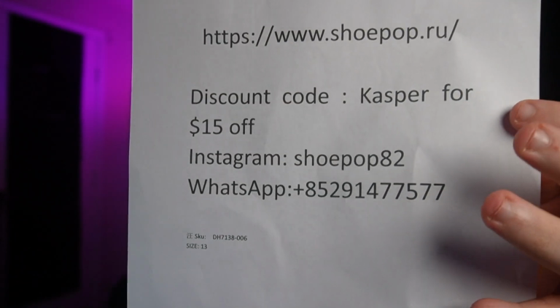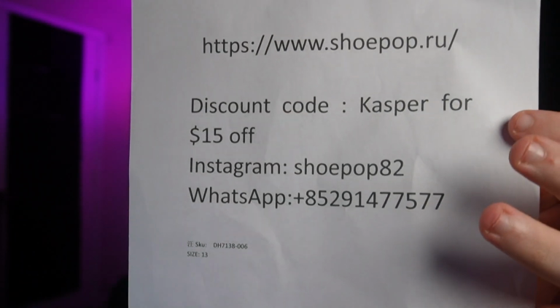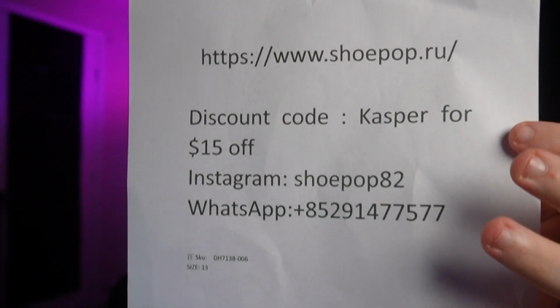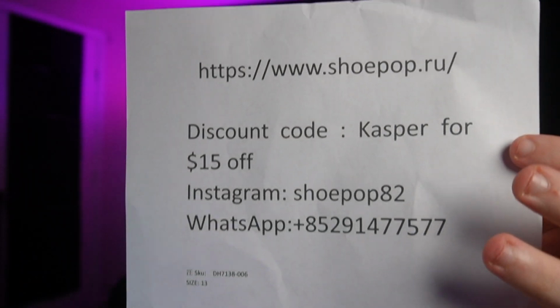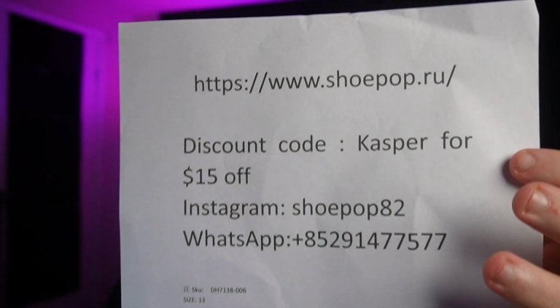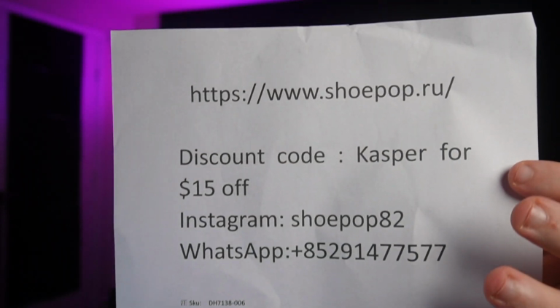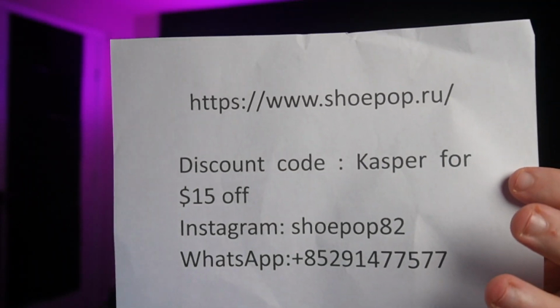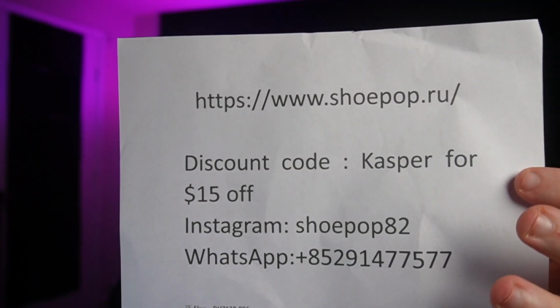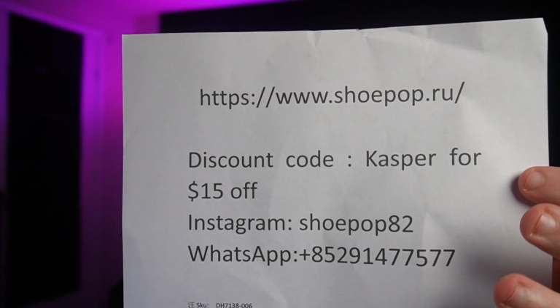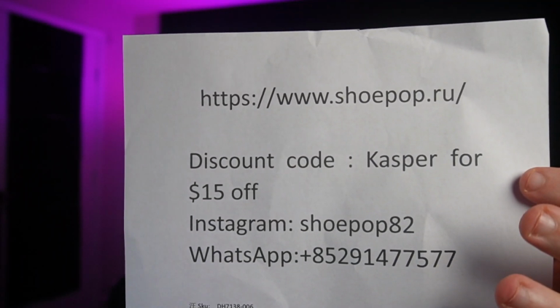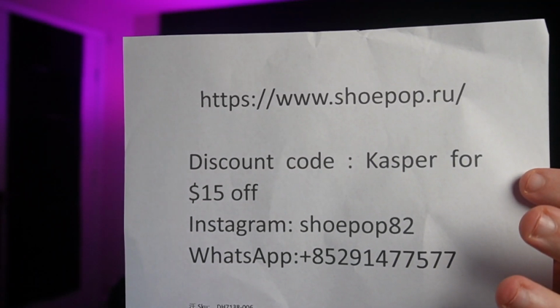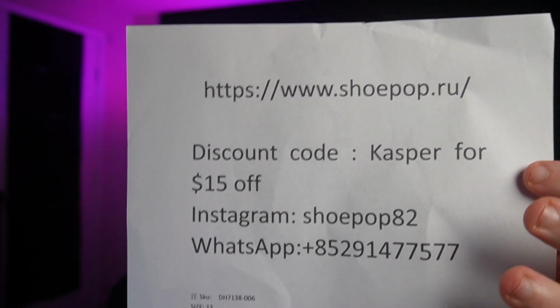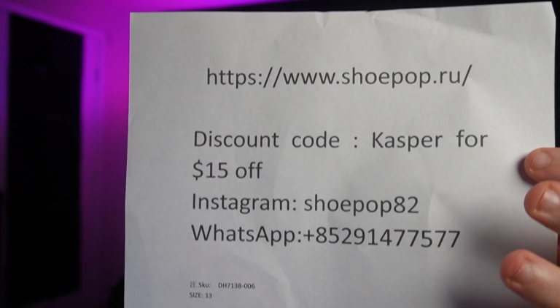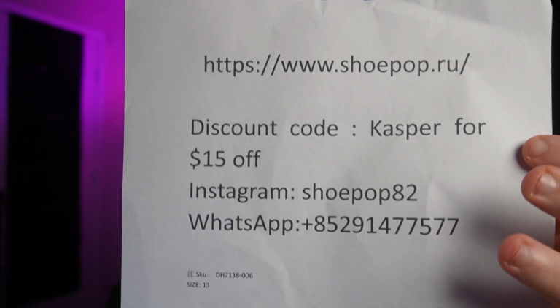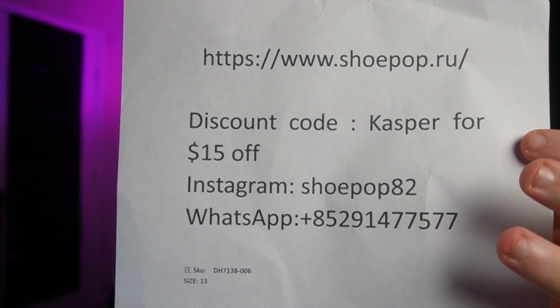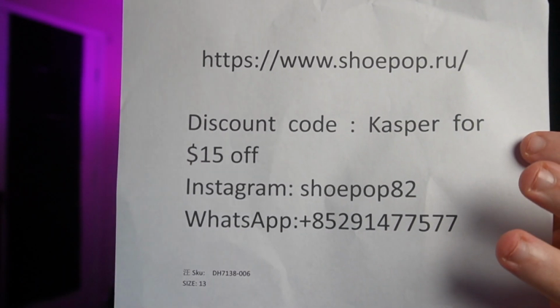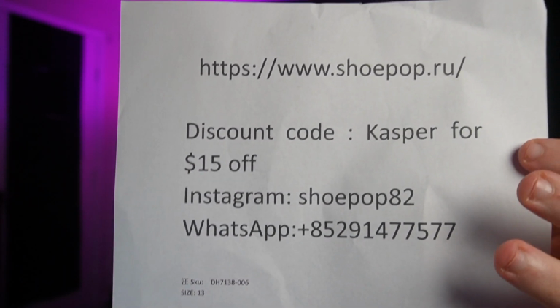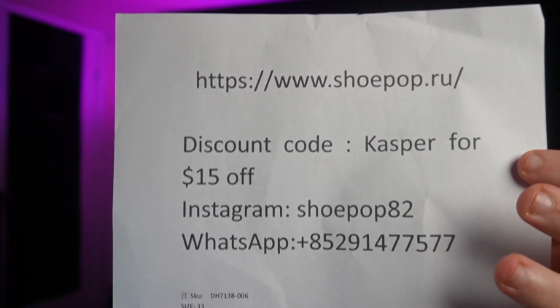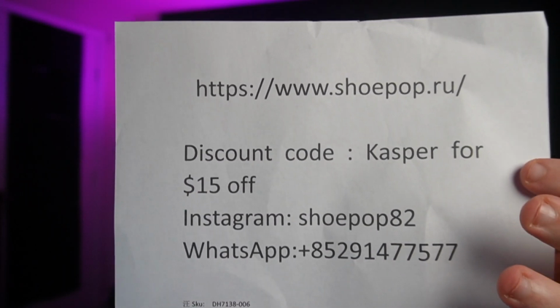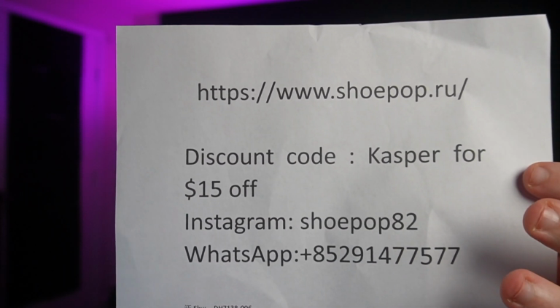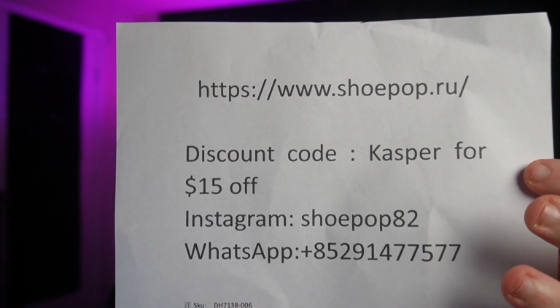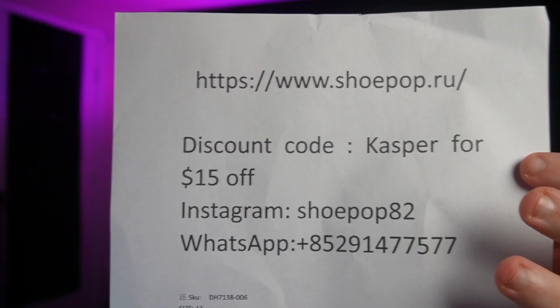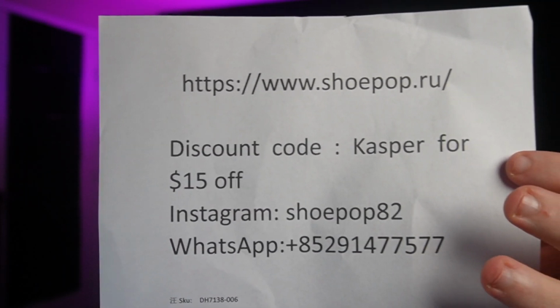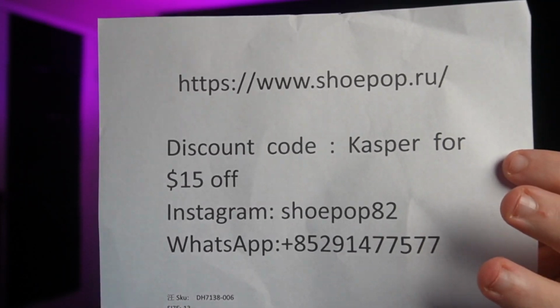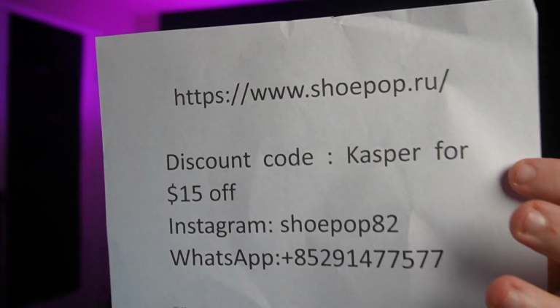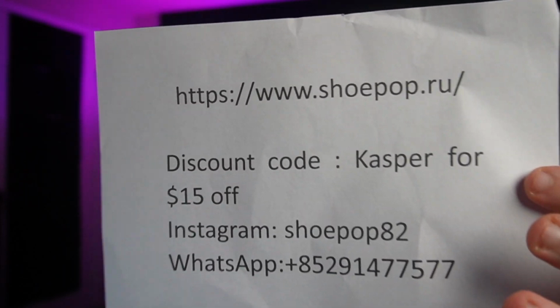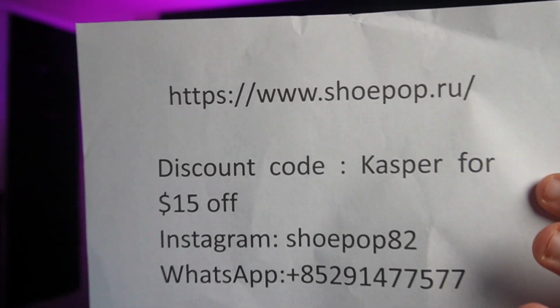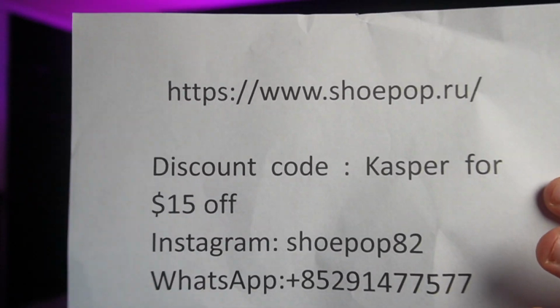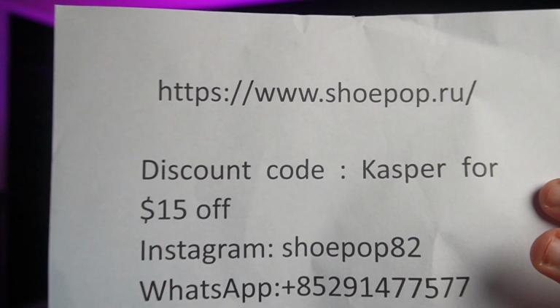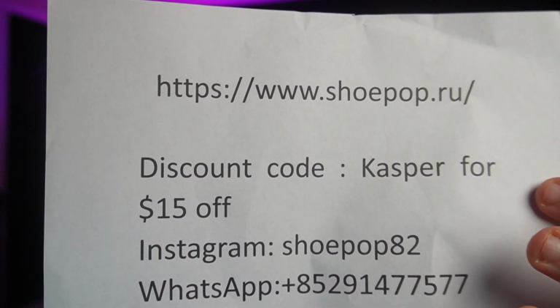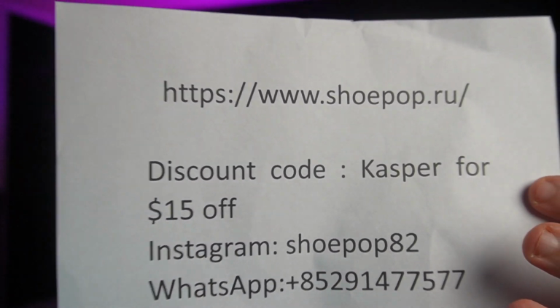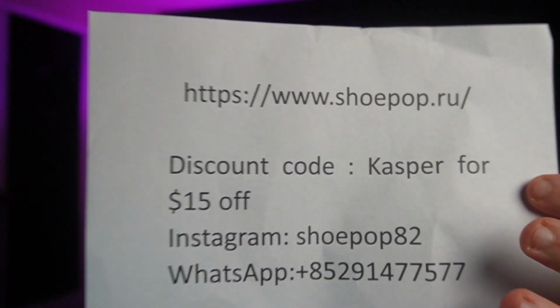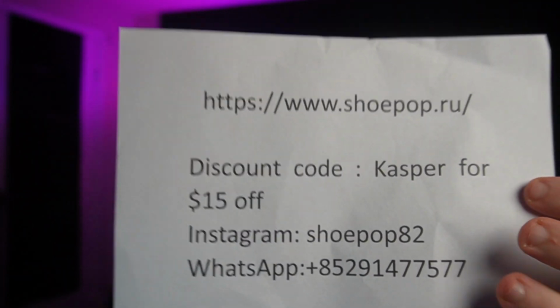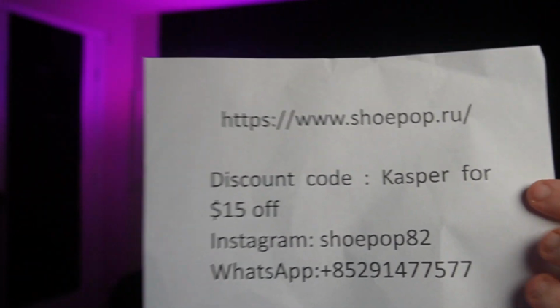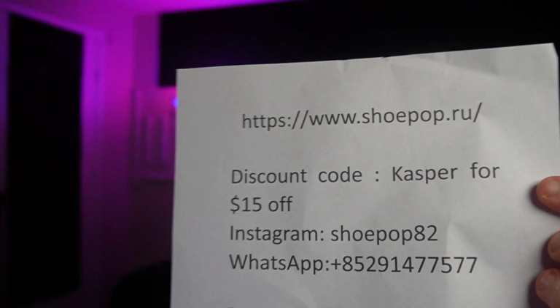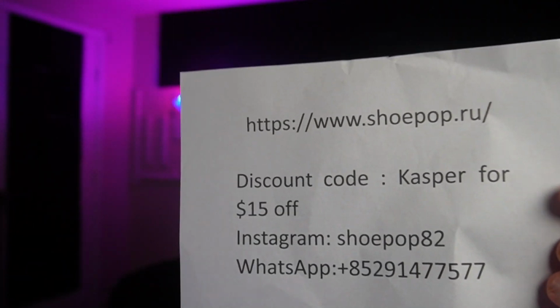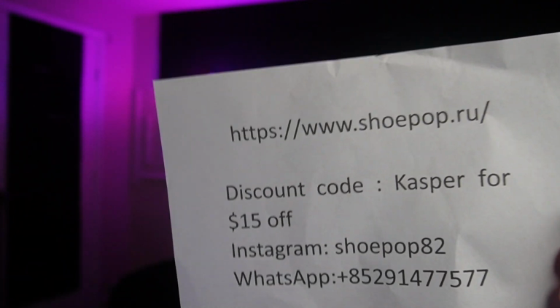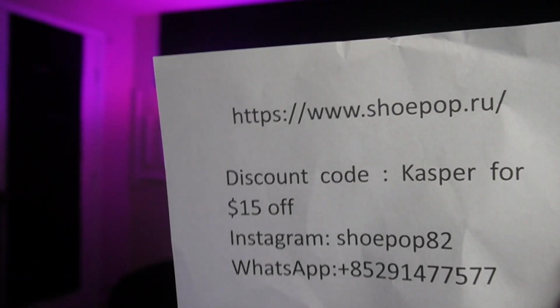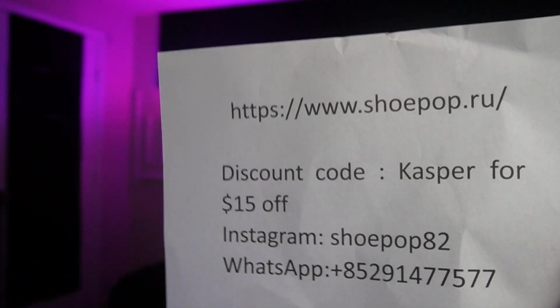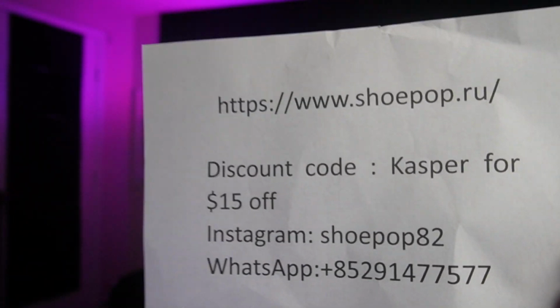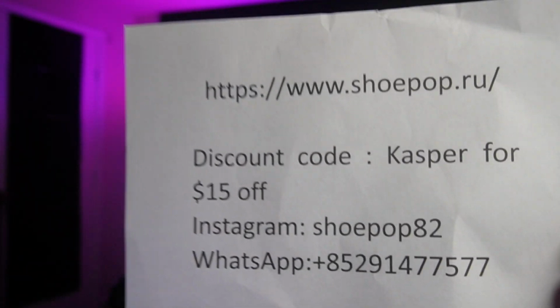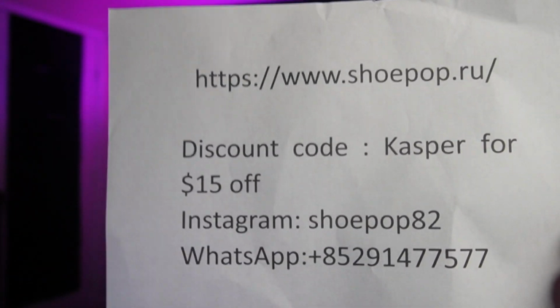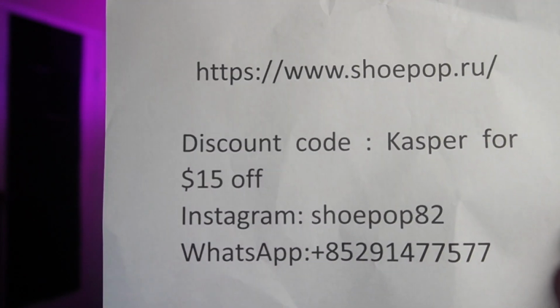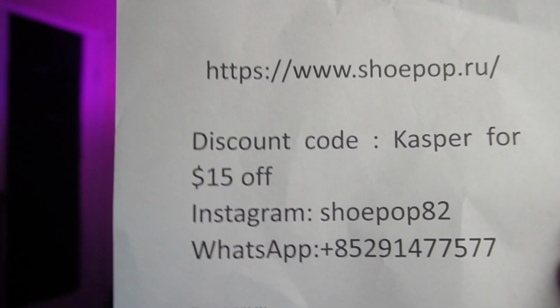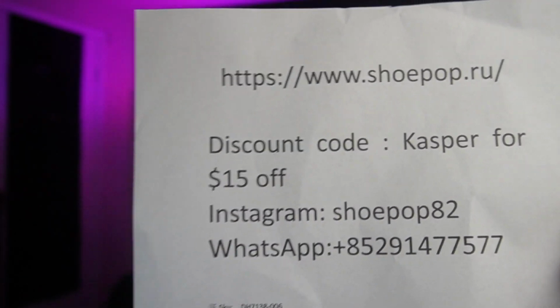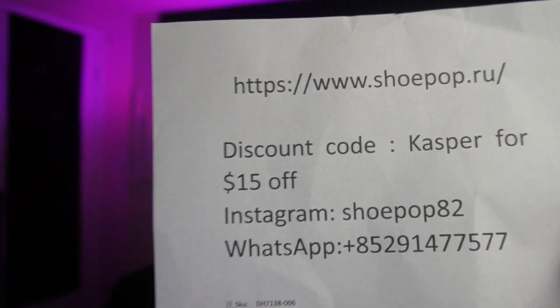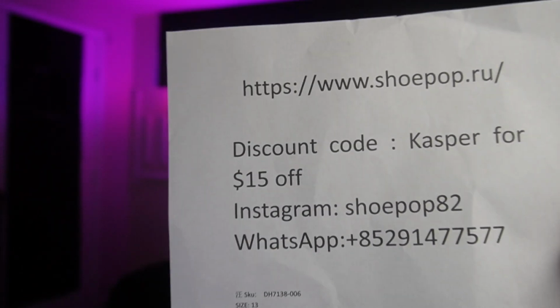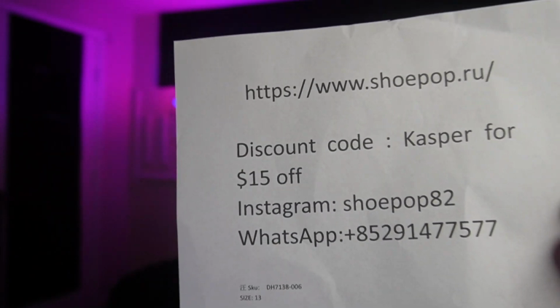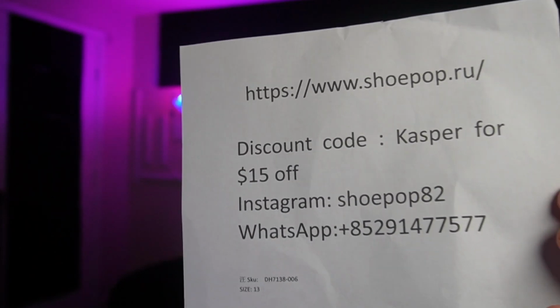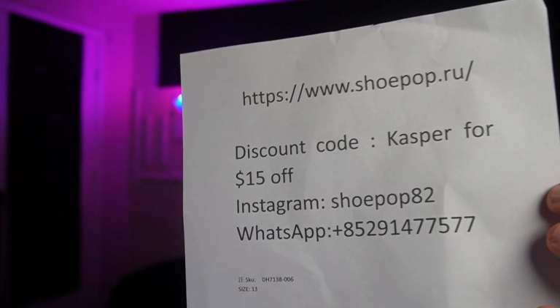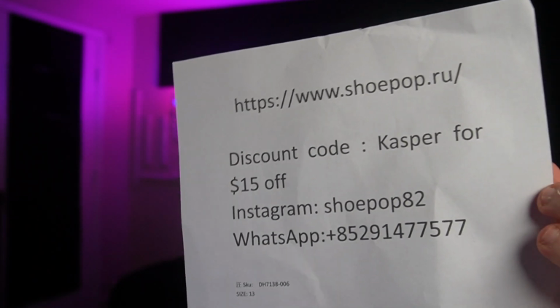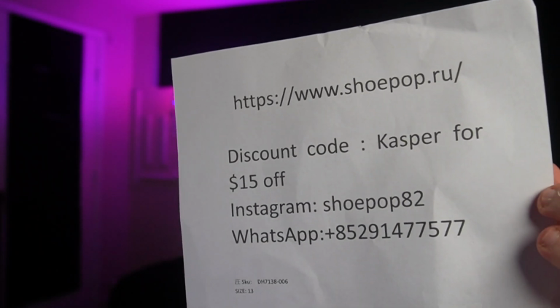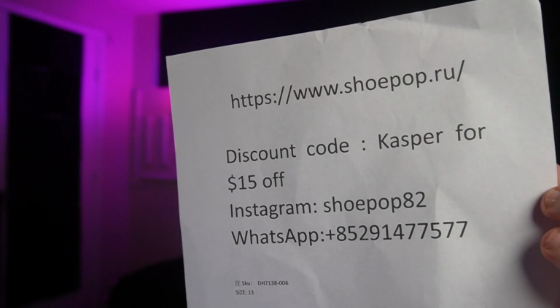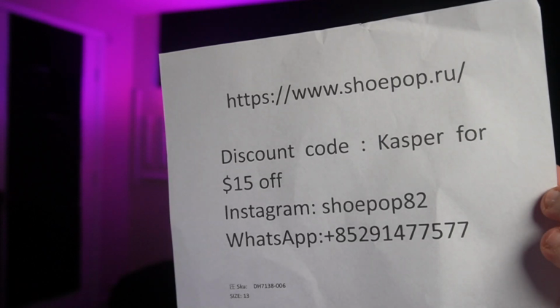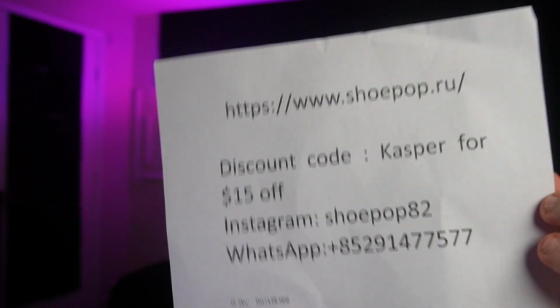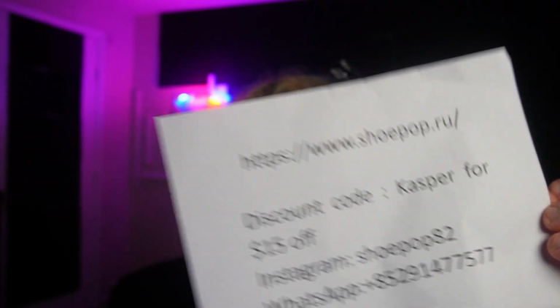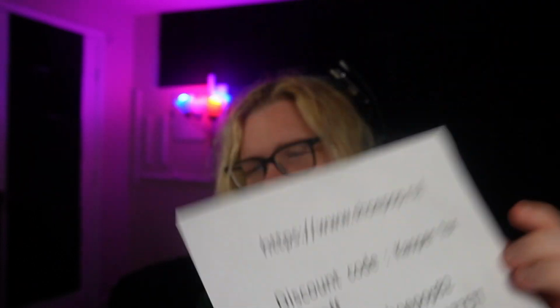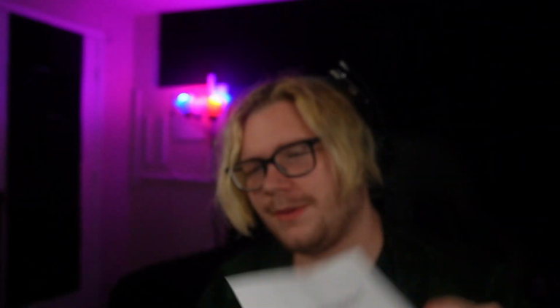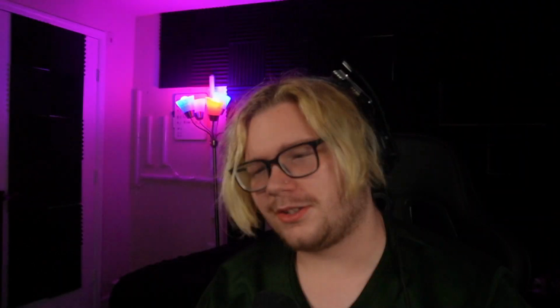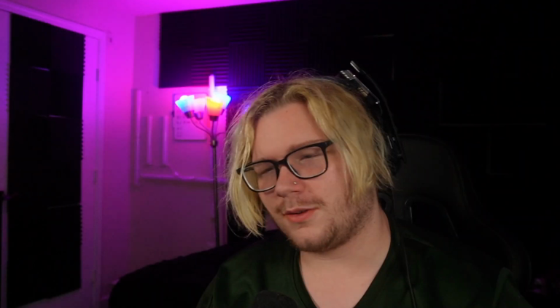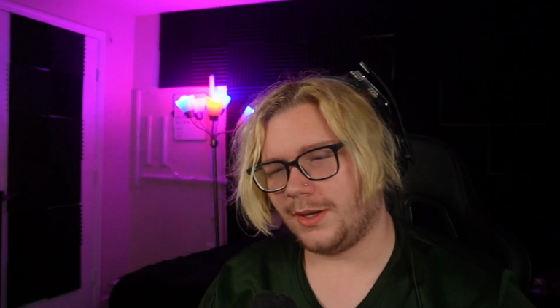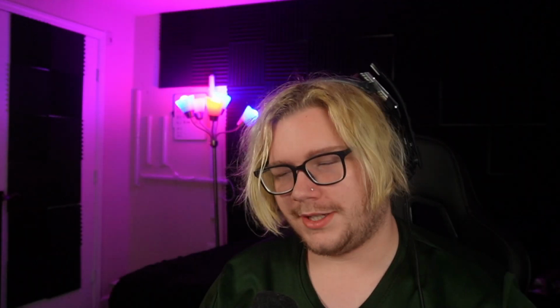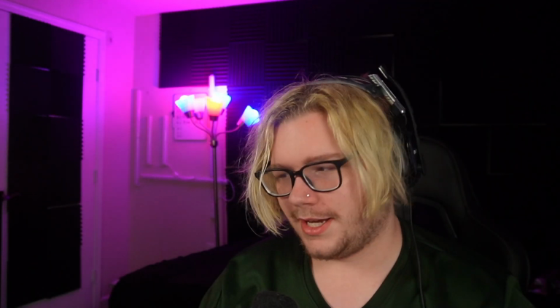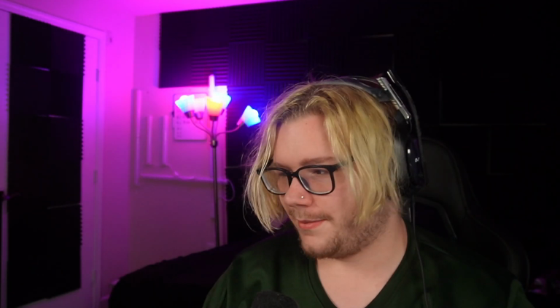Use that code right there — Casper — for $15 off. That's their Instagram, that's their WhatsApp.